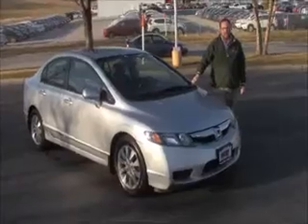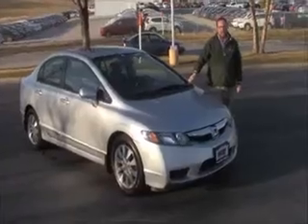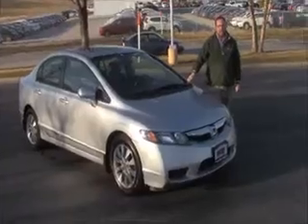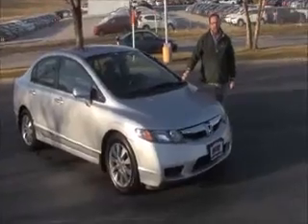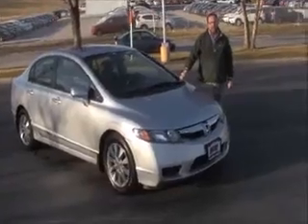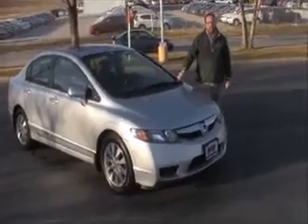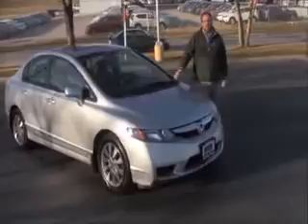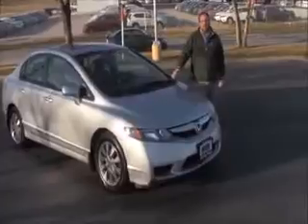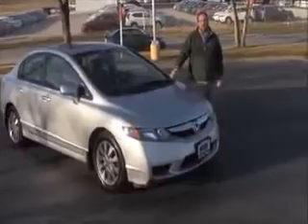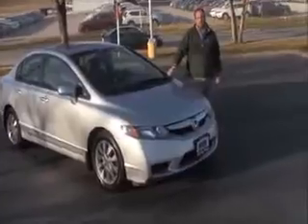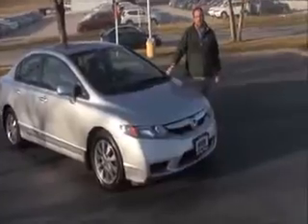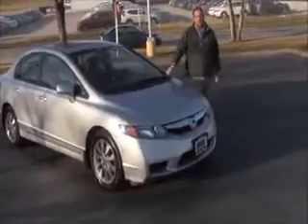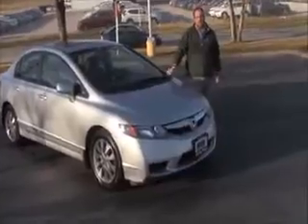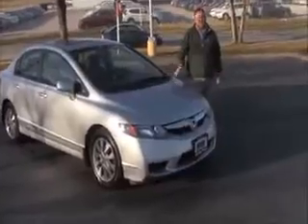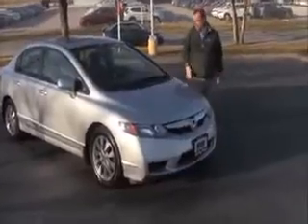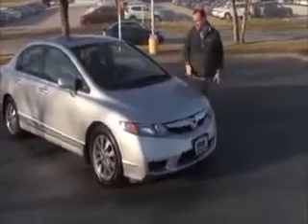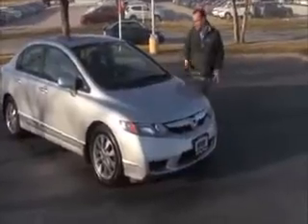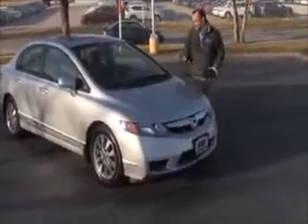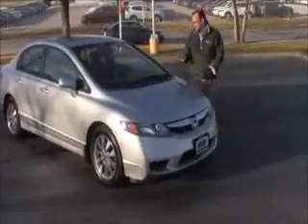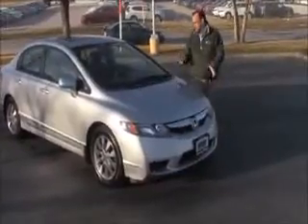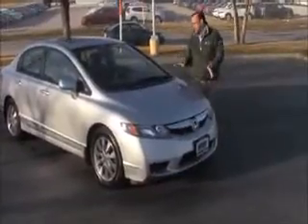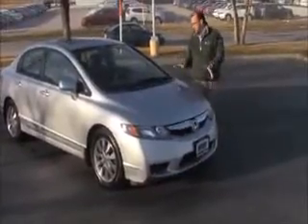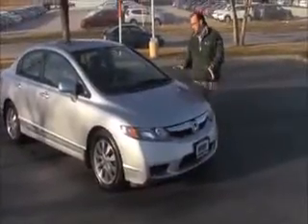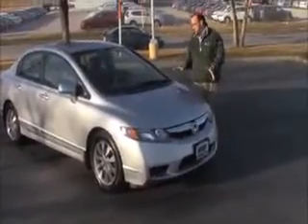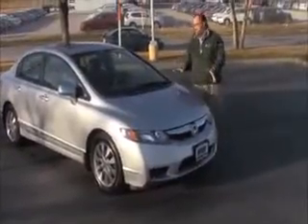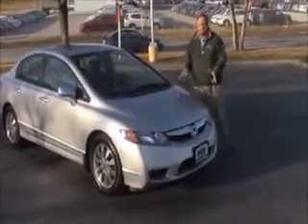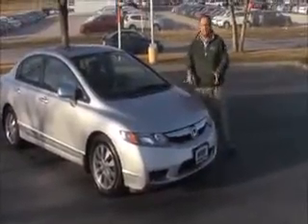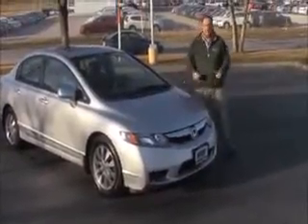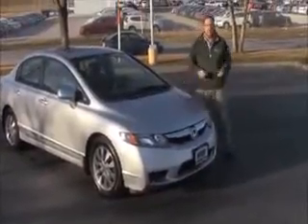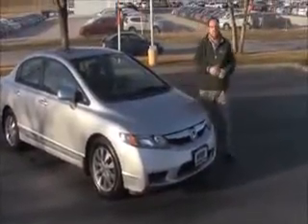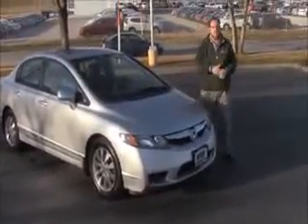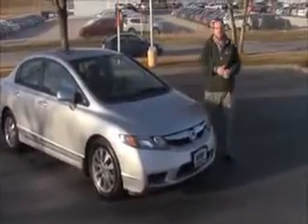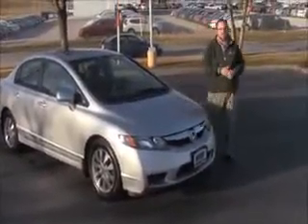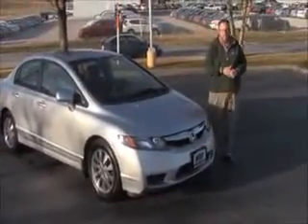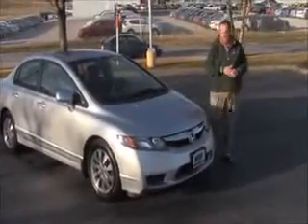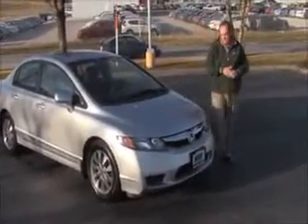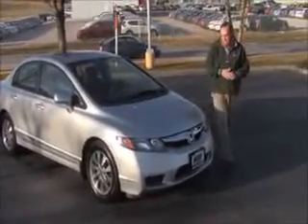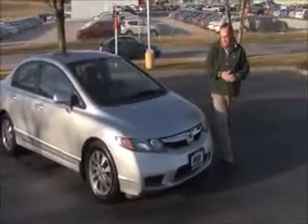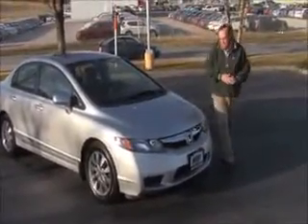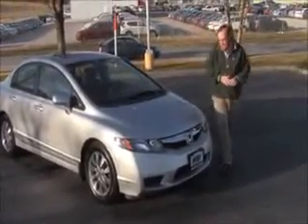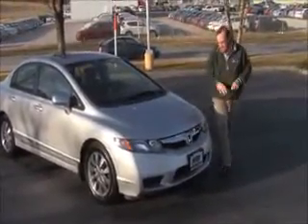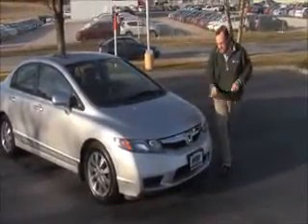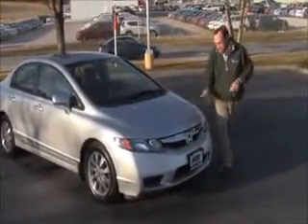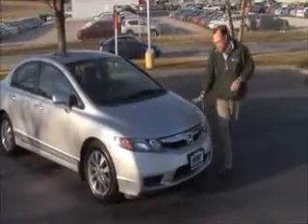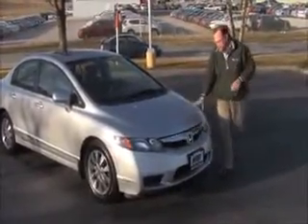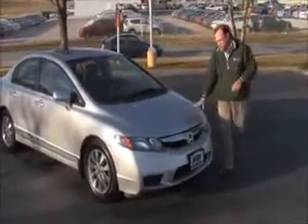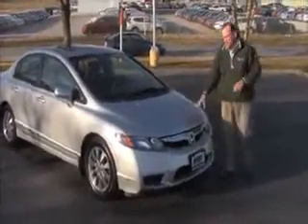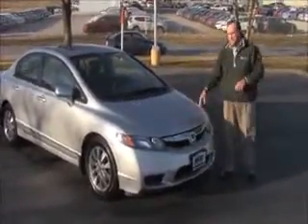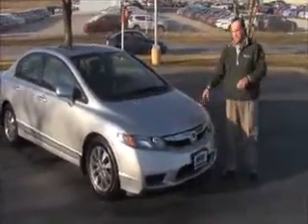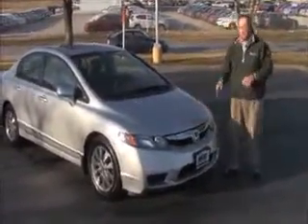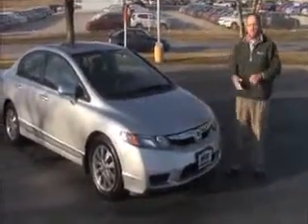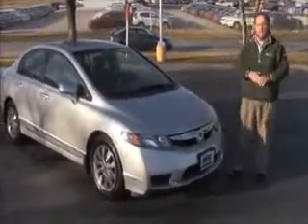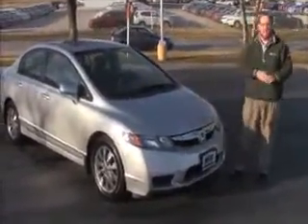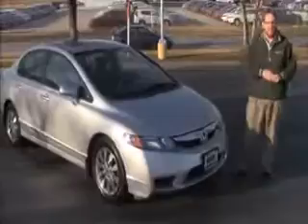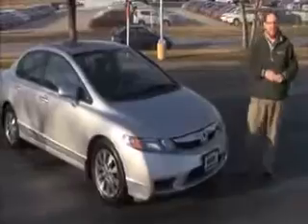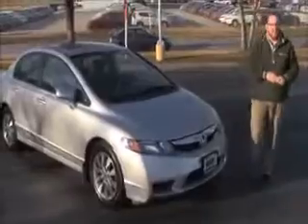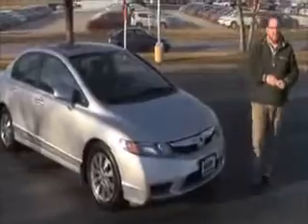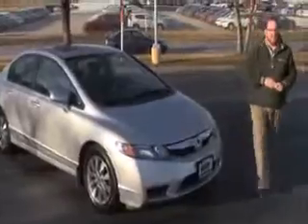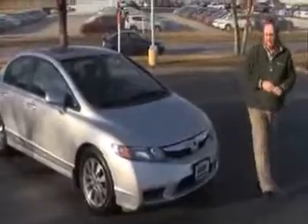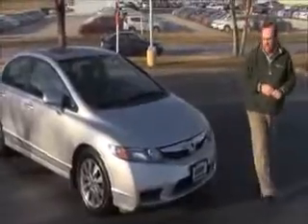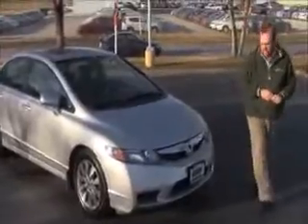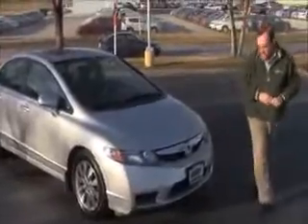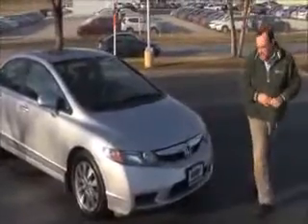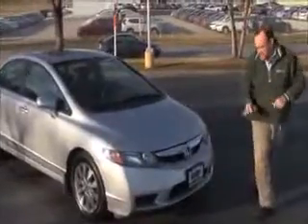Brian Kelly here for the Honda Giant, here to show you this 2011 Honda Civic EX model. Just came in on trade. It has 78,000 miles.